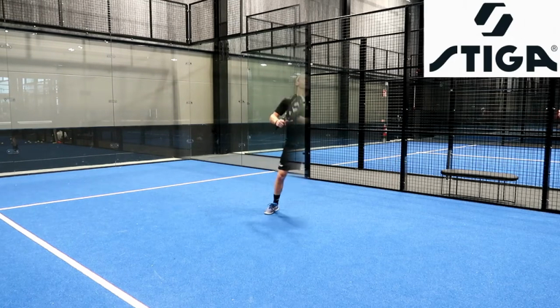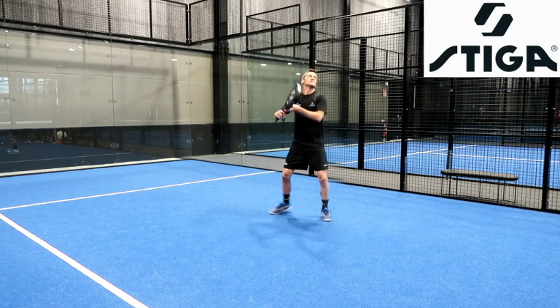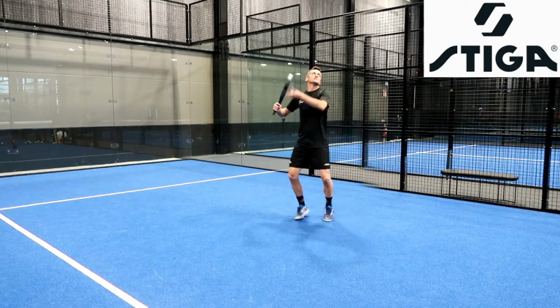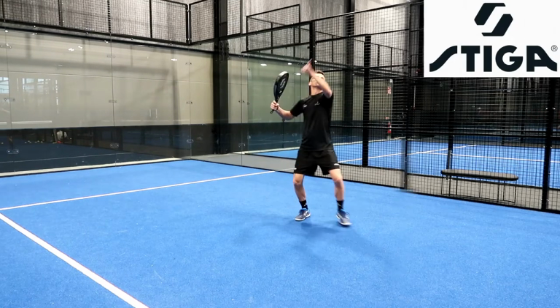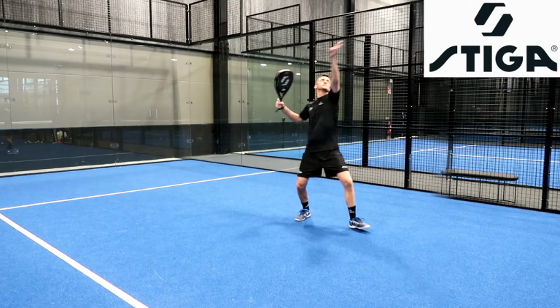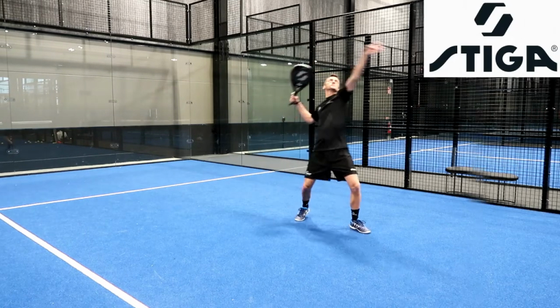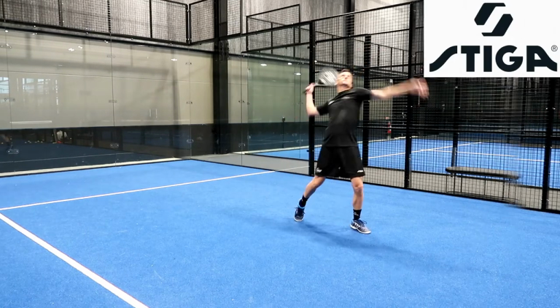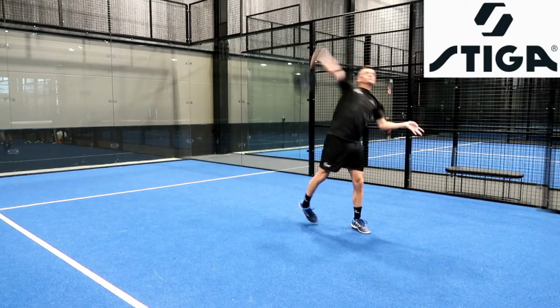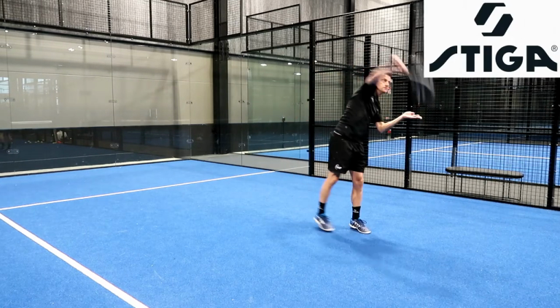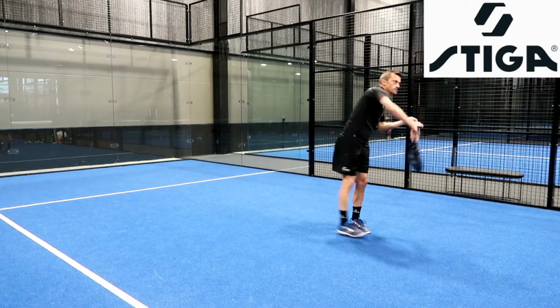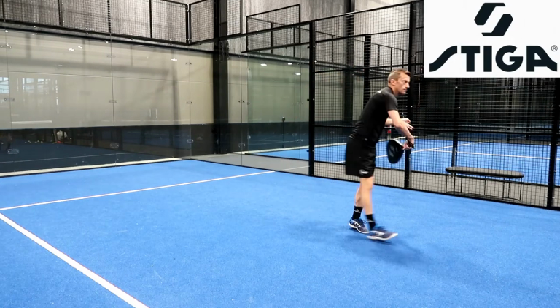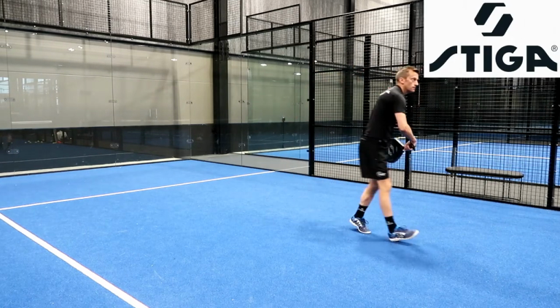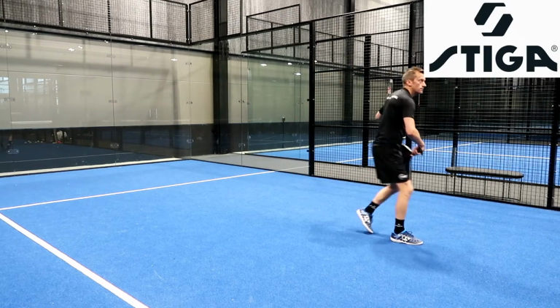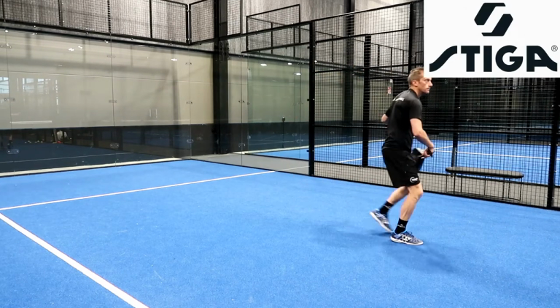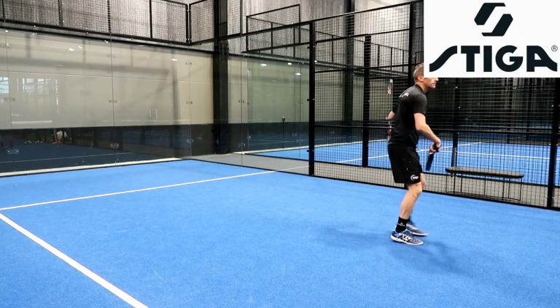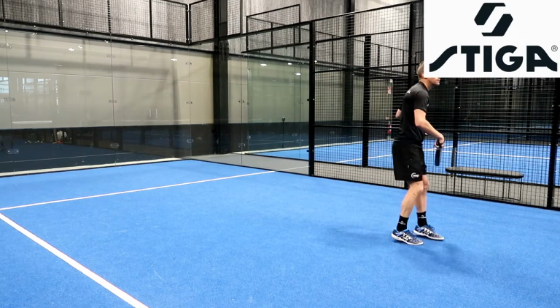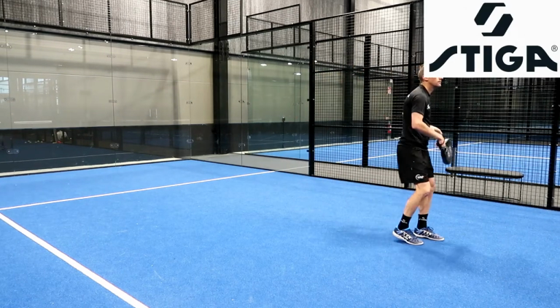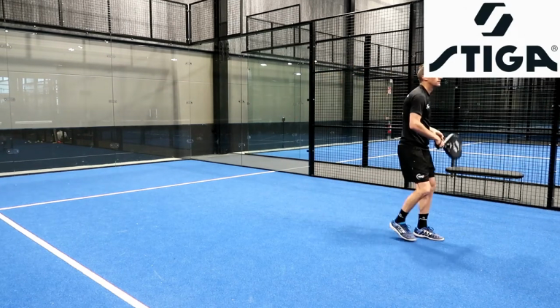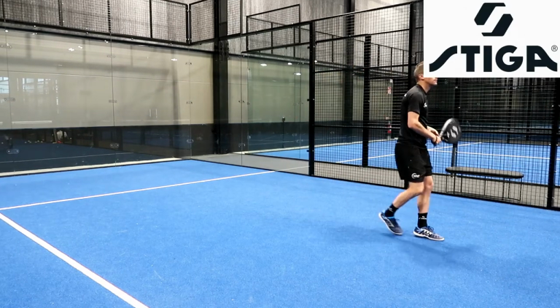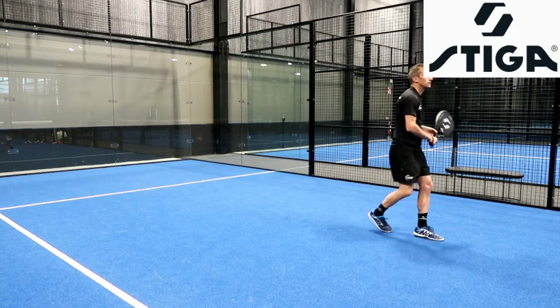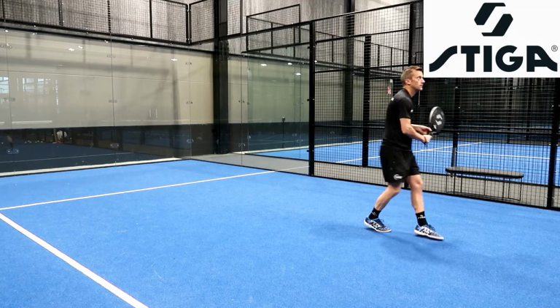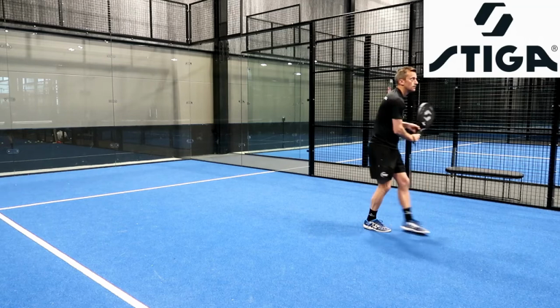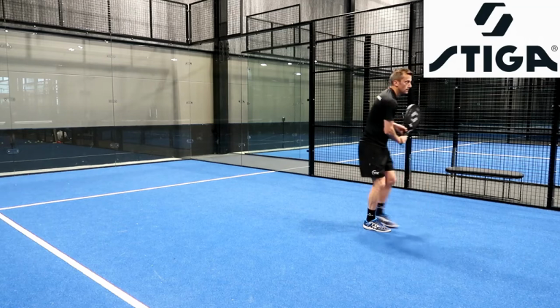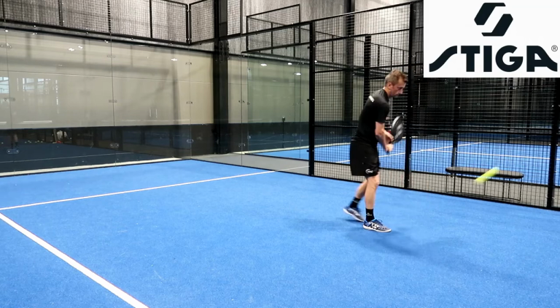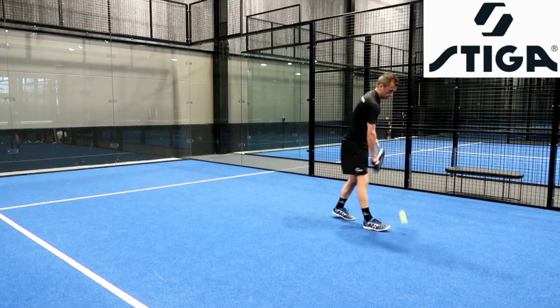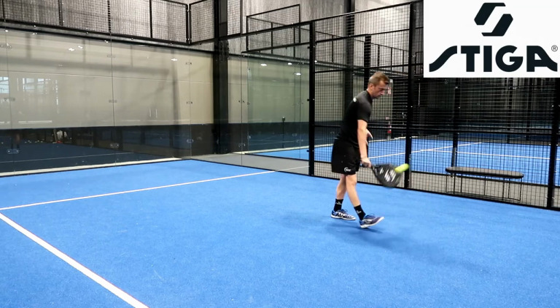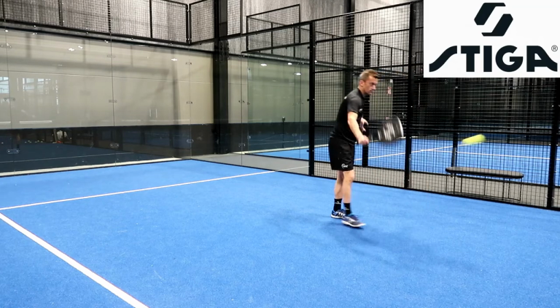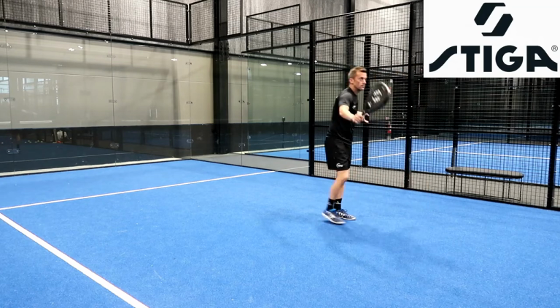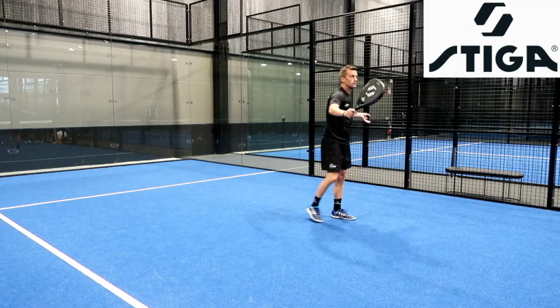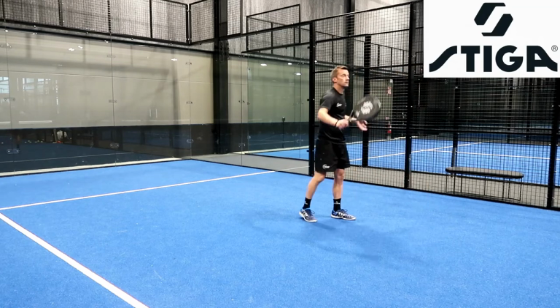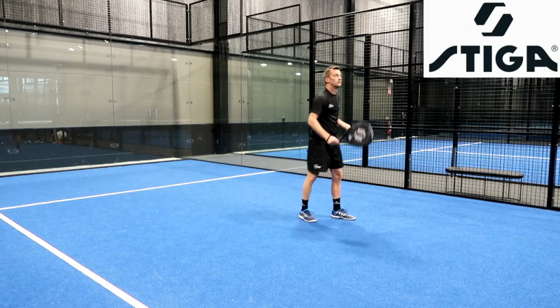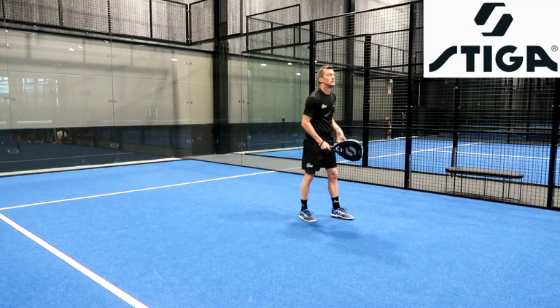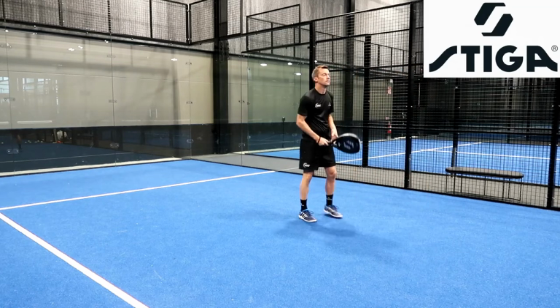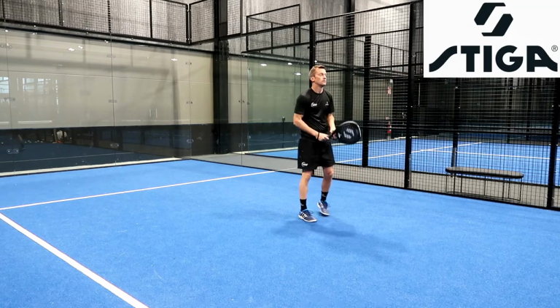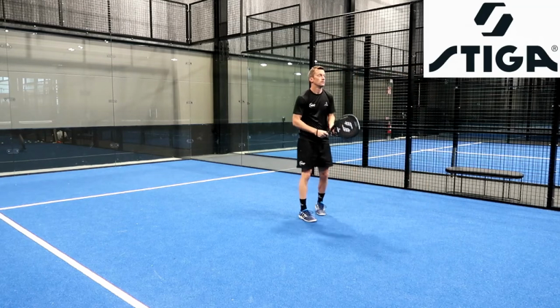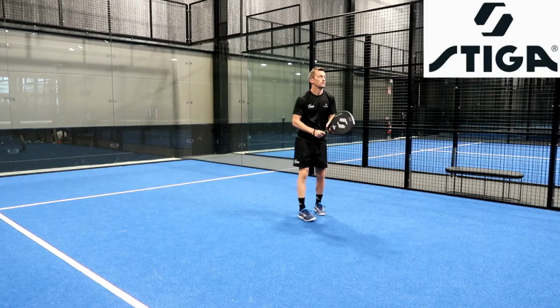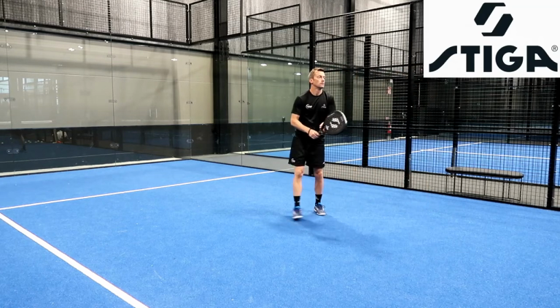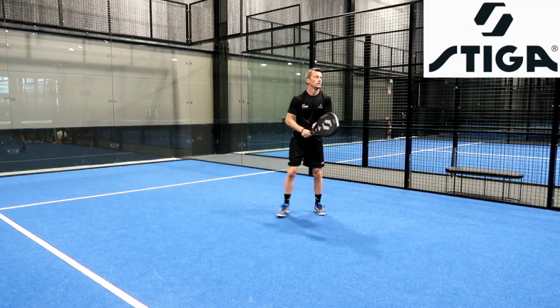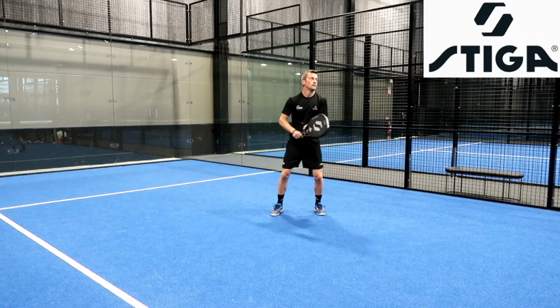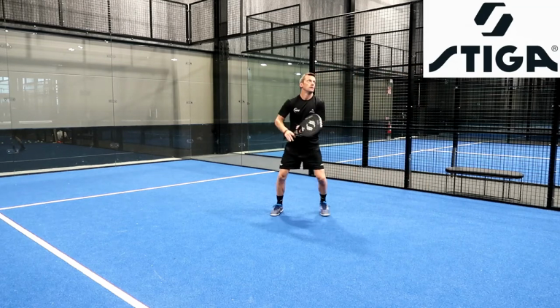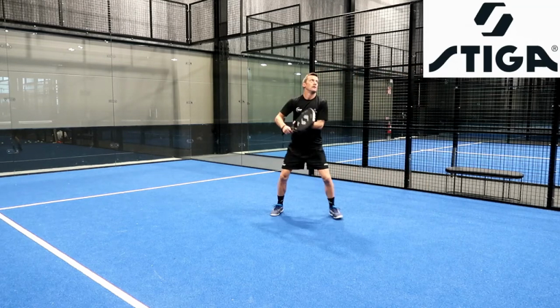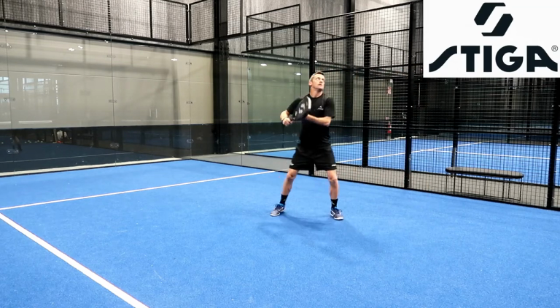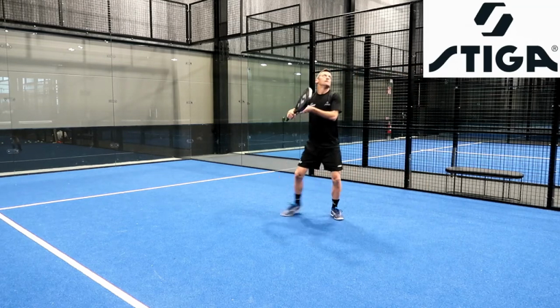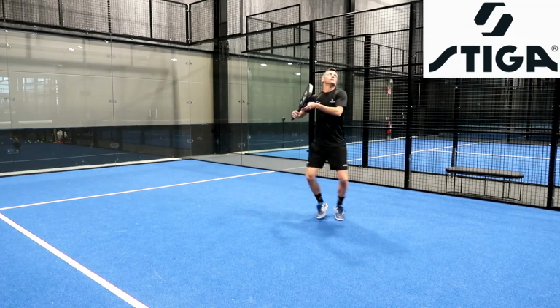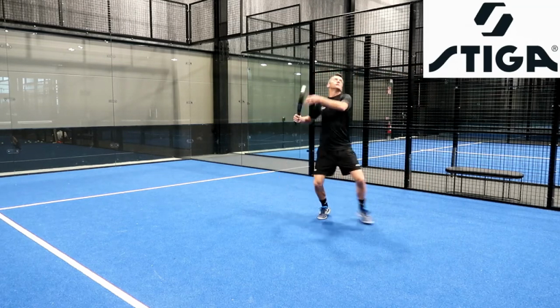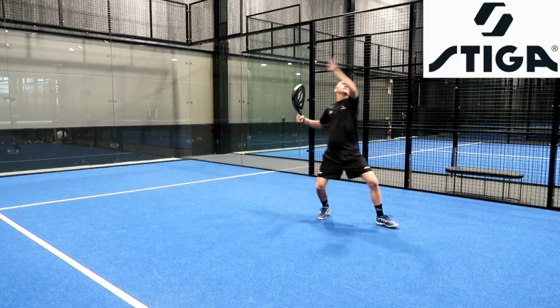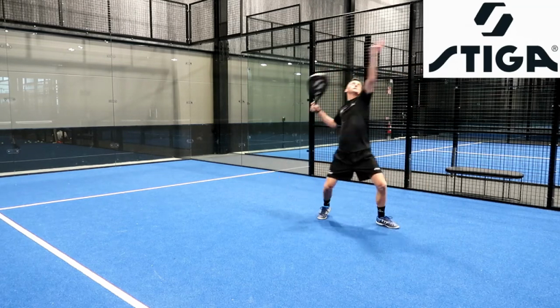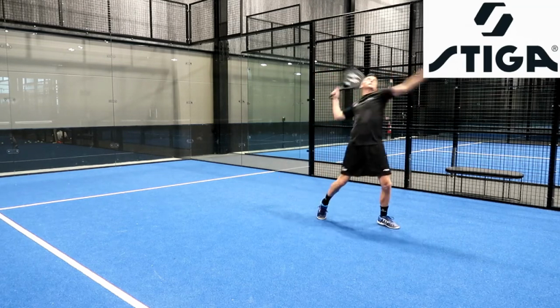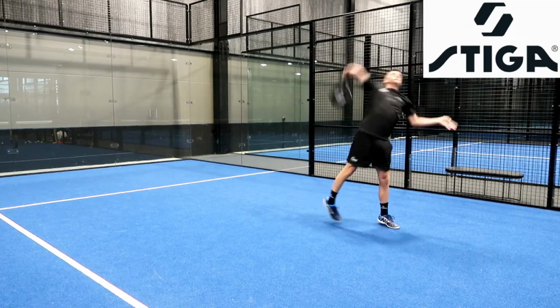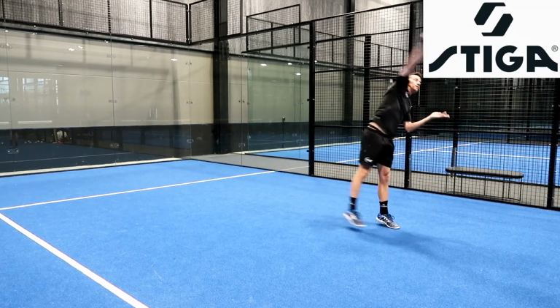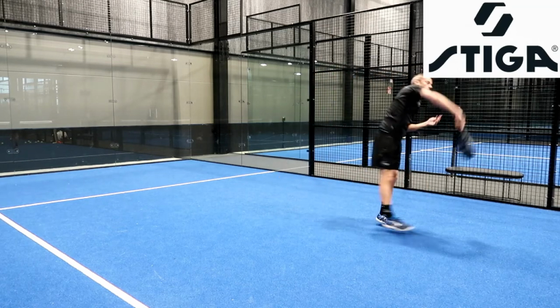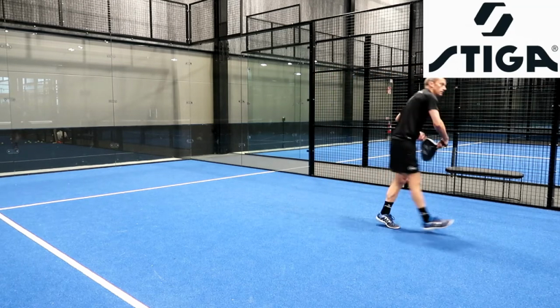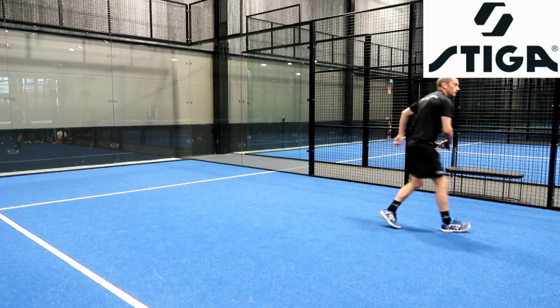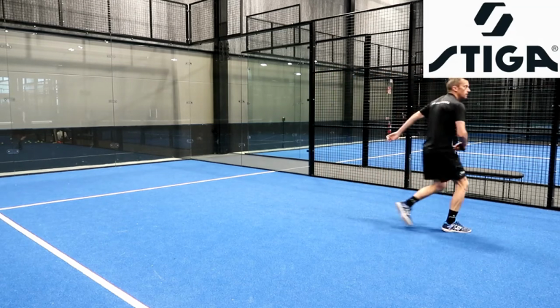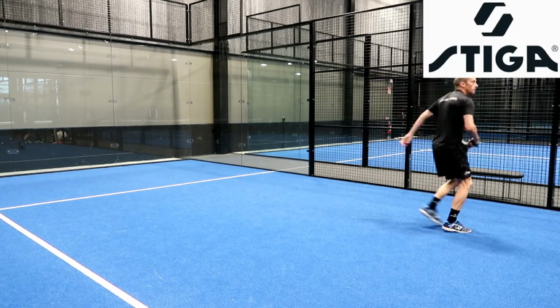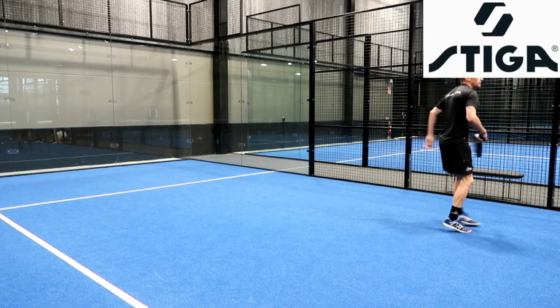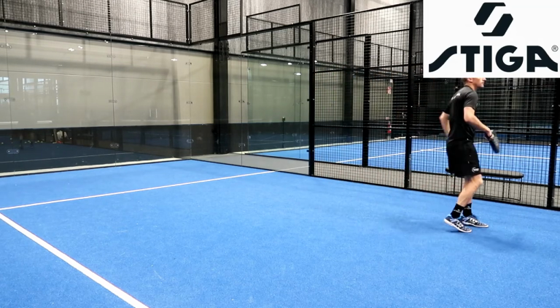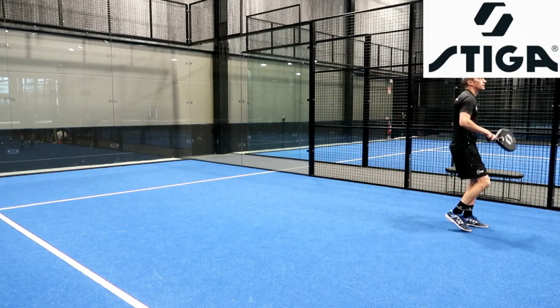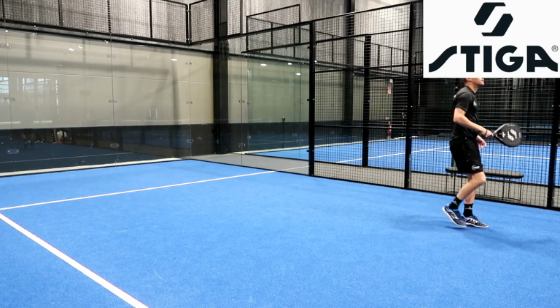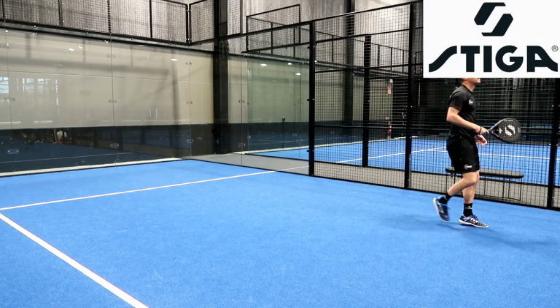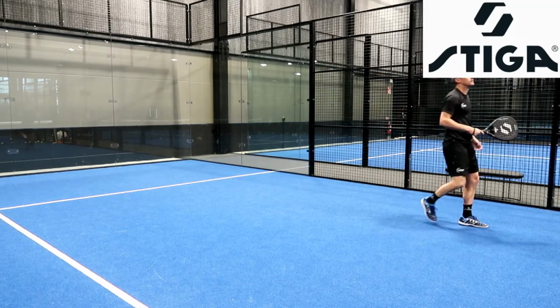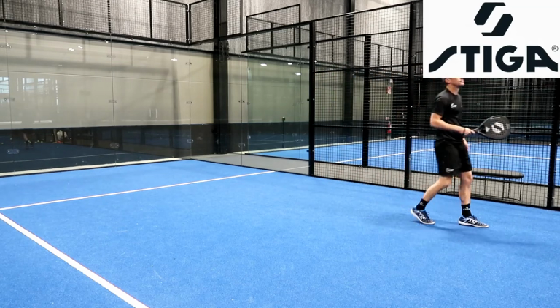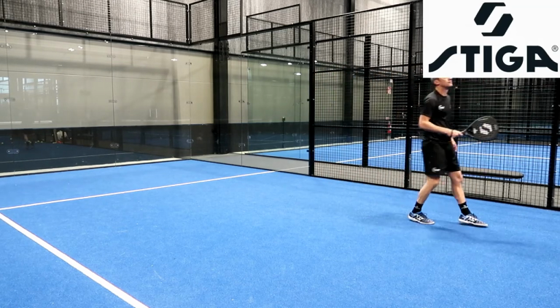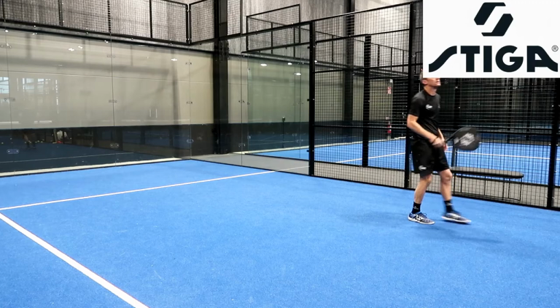It requires higher control, of course, but if you're a good player that plays consistently, this is going to be the perfect racket for you.